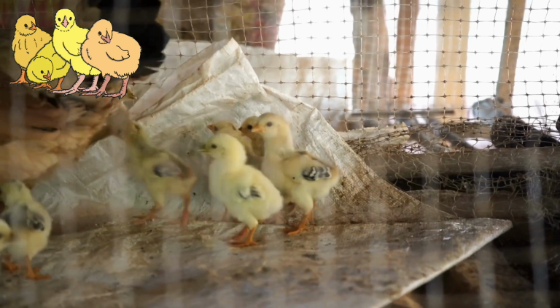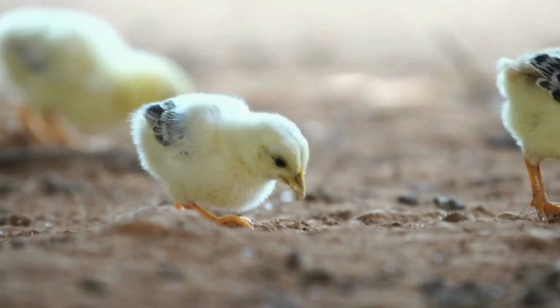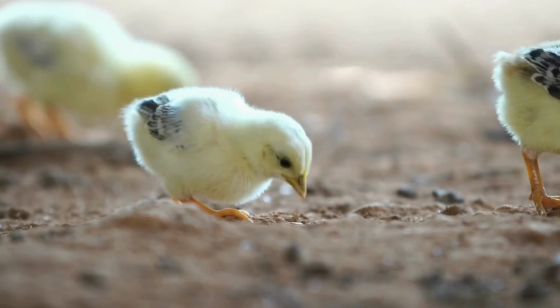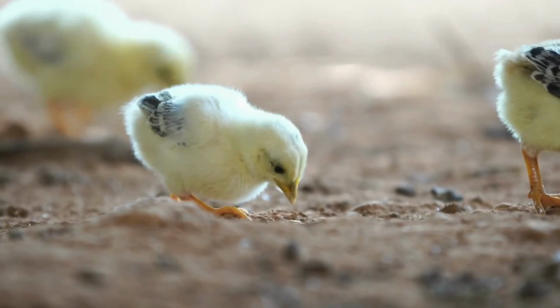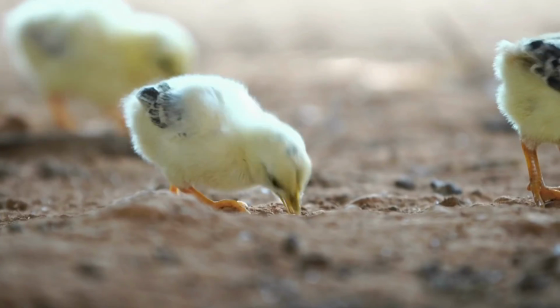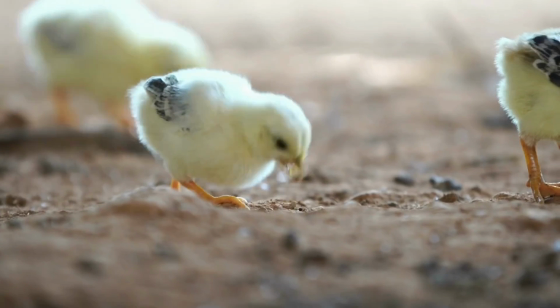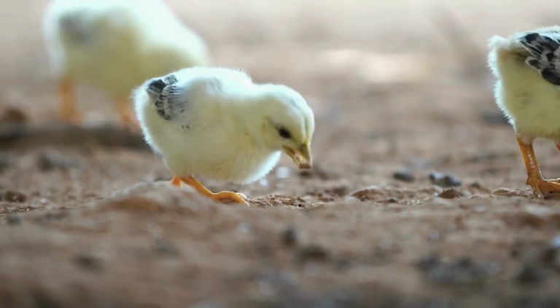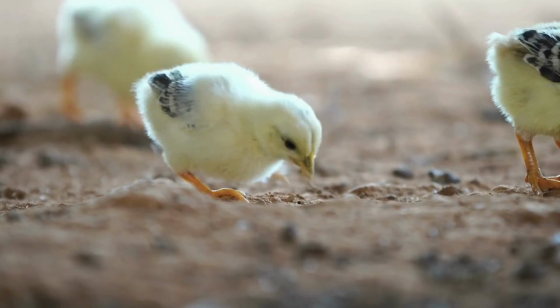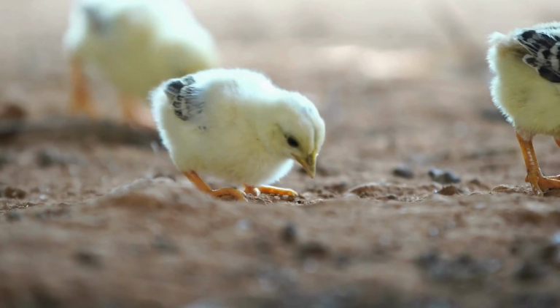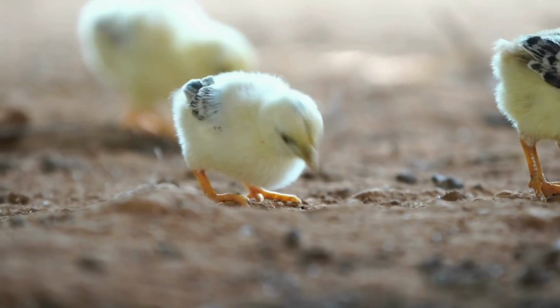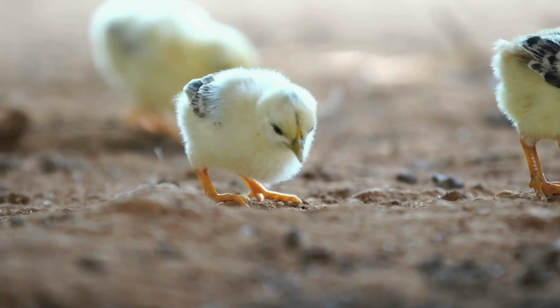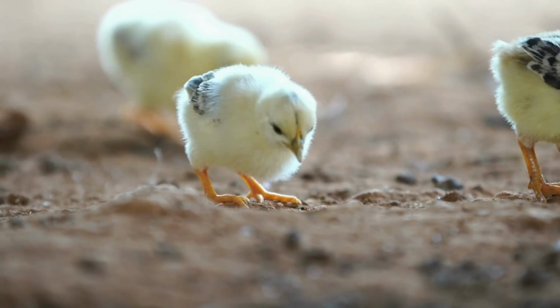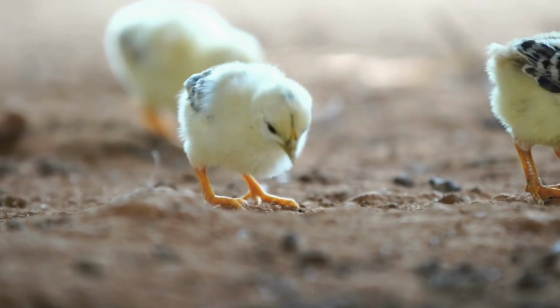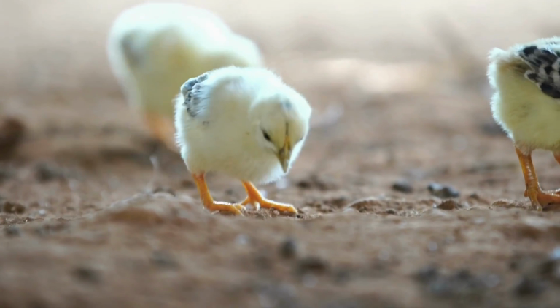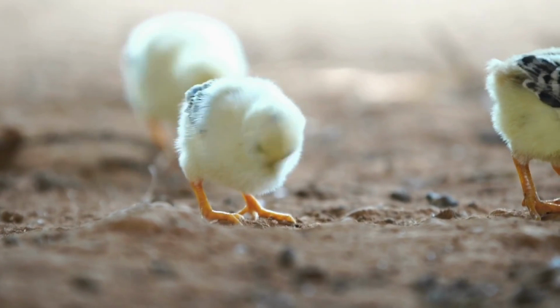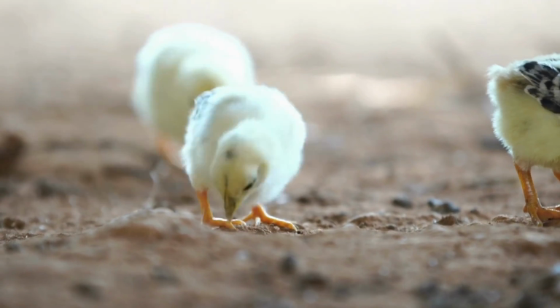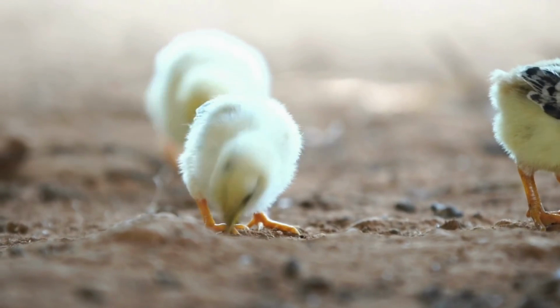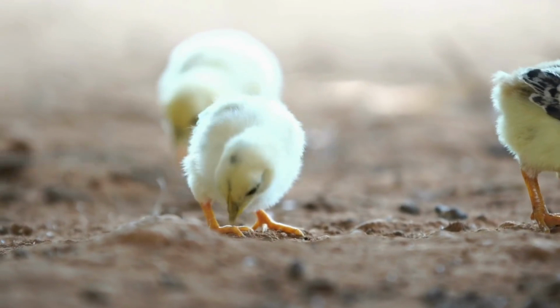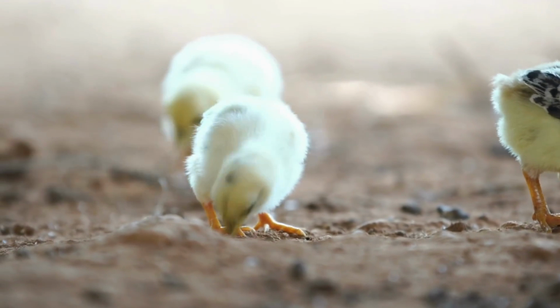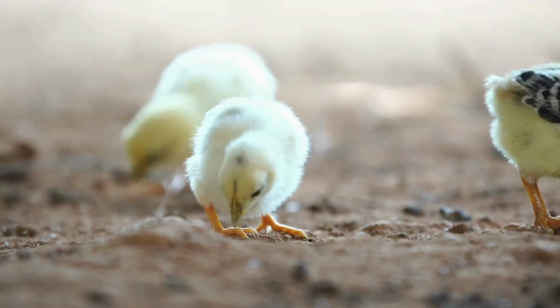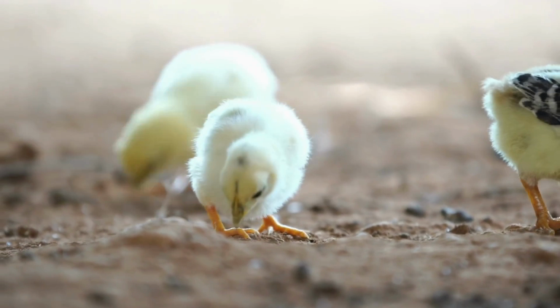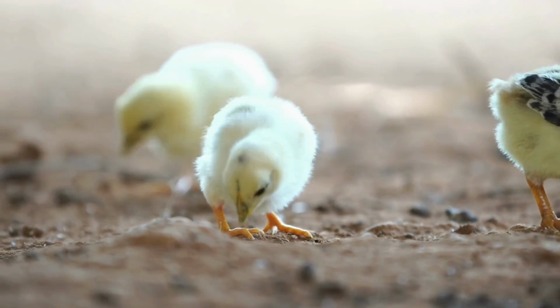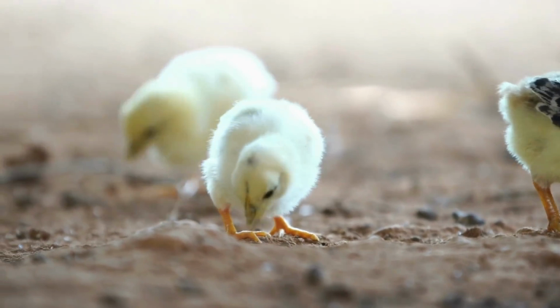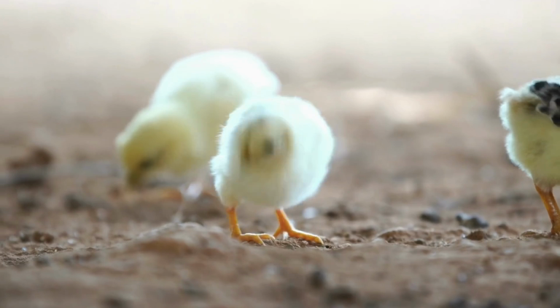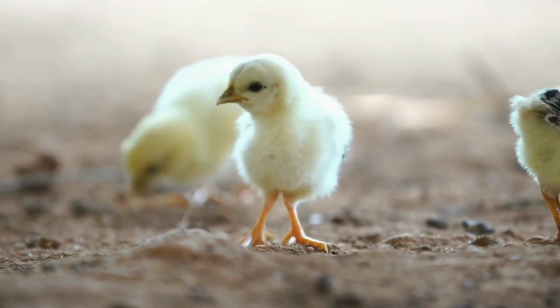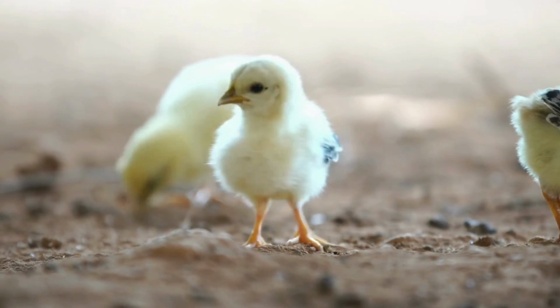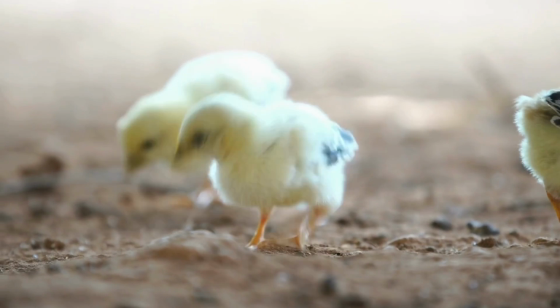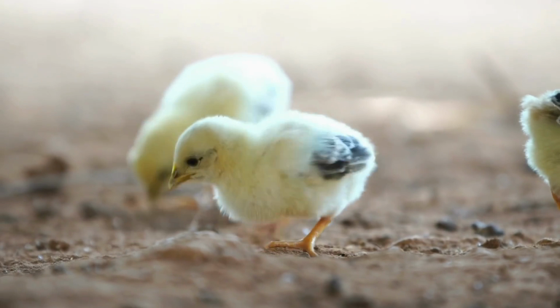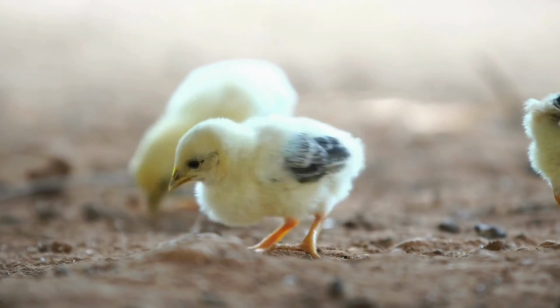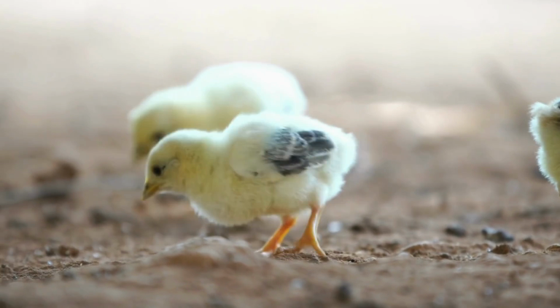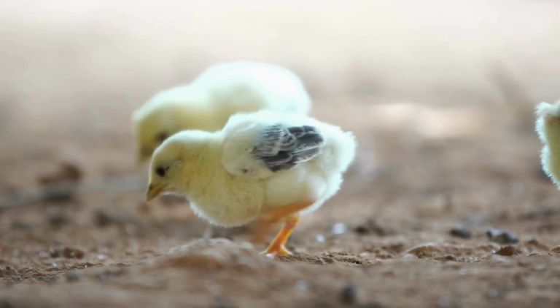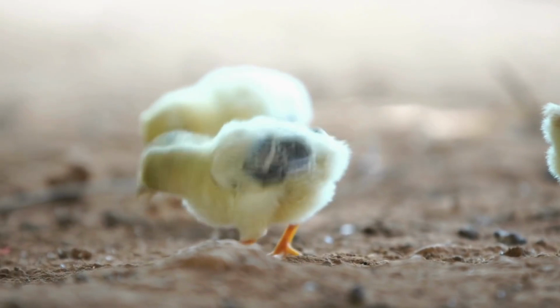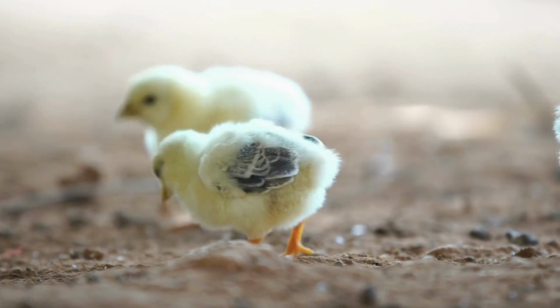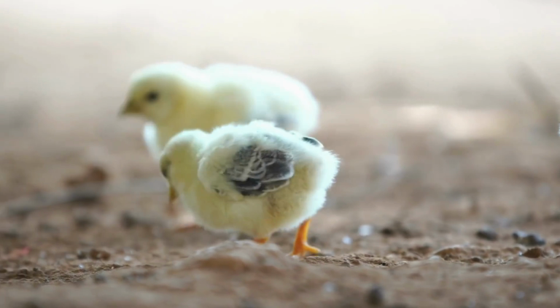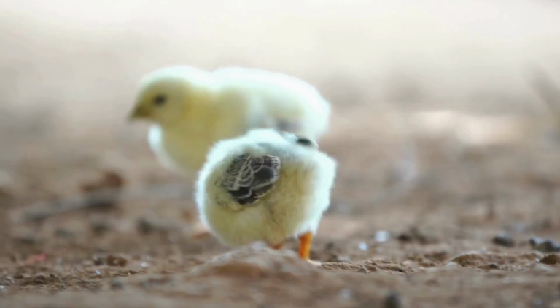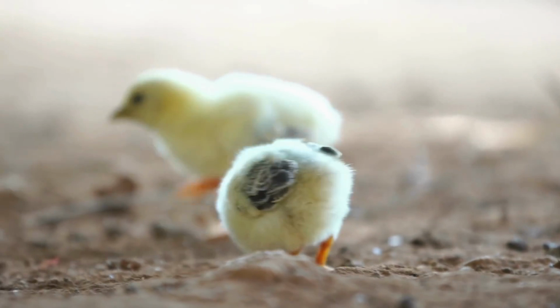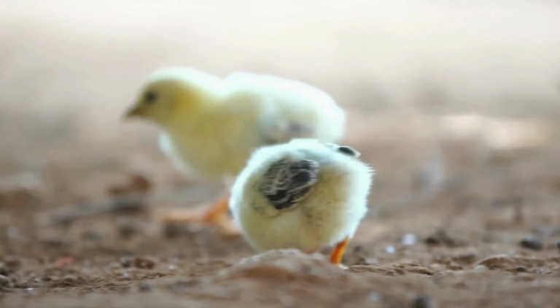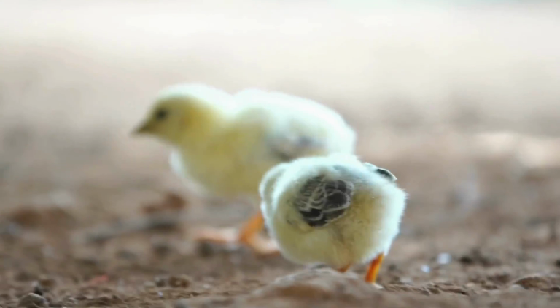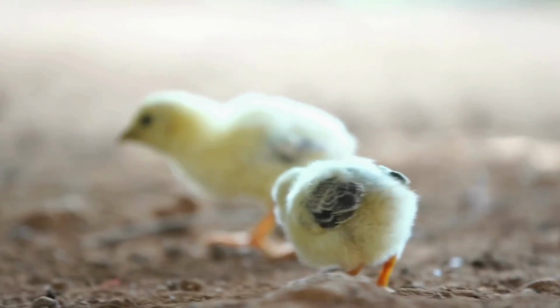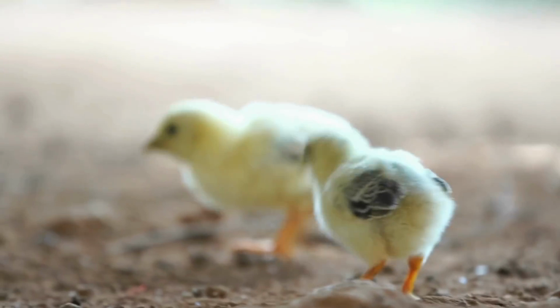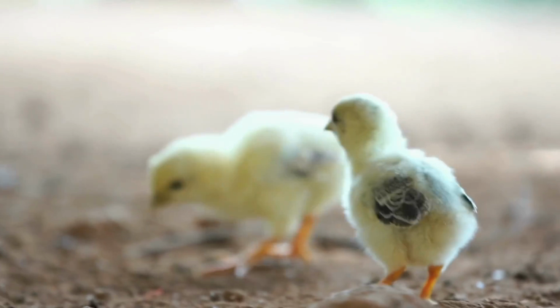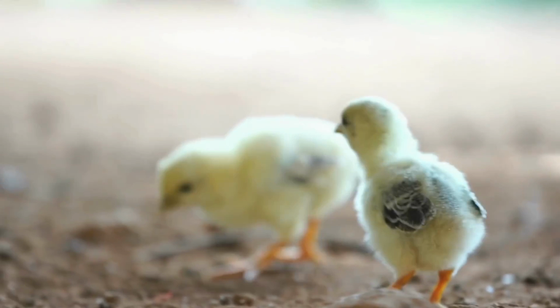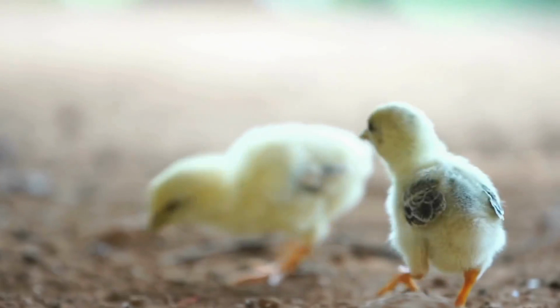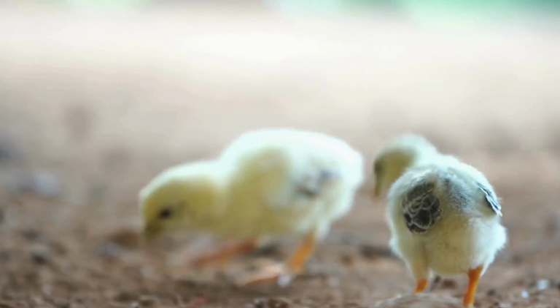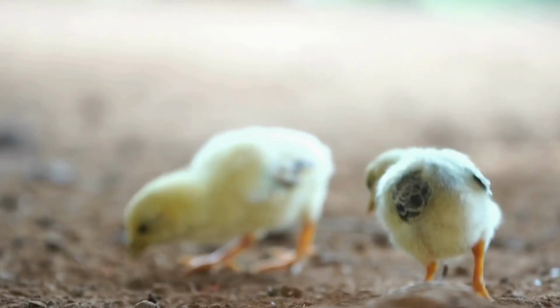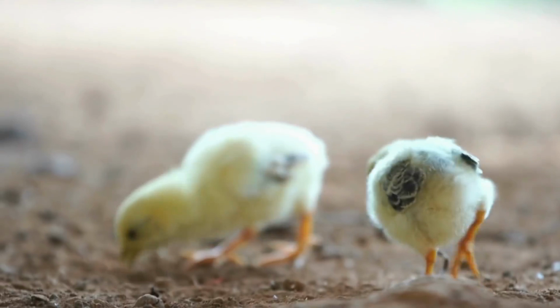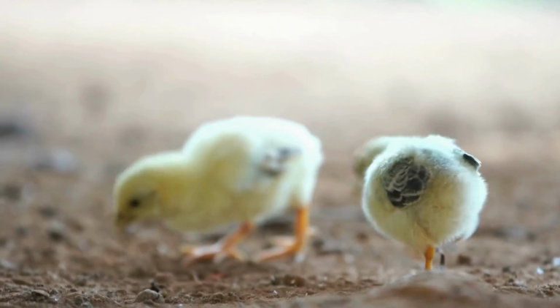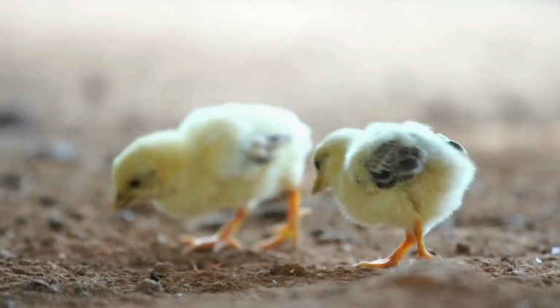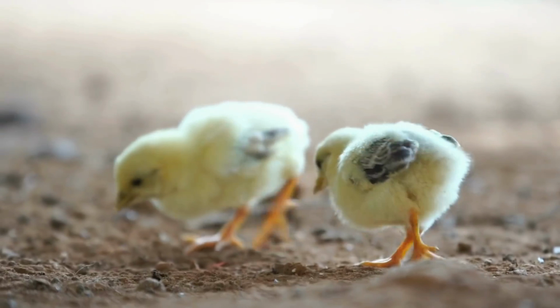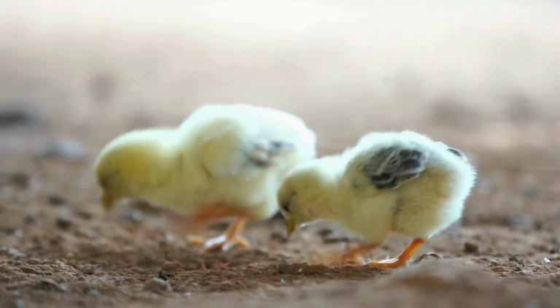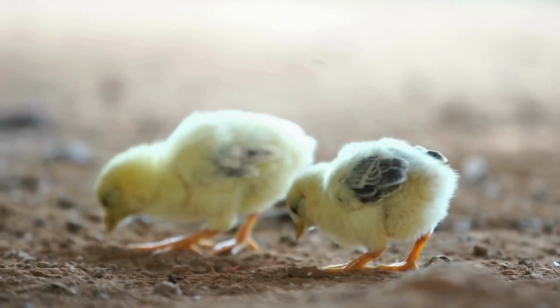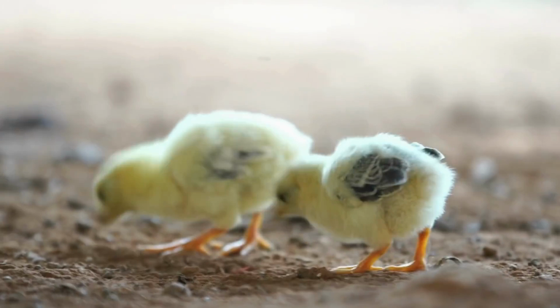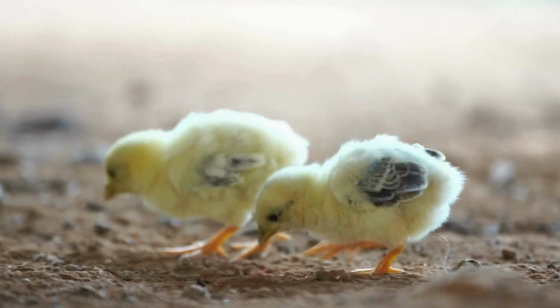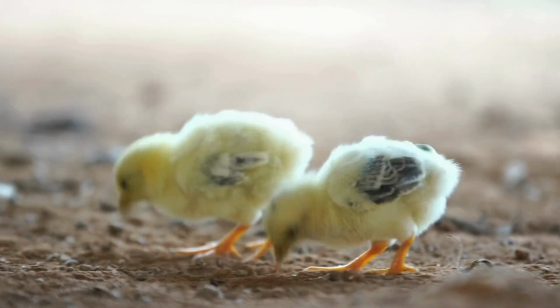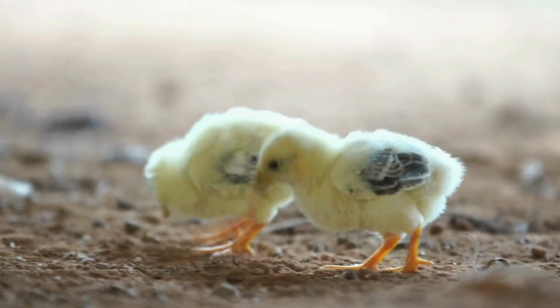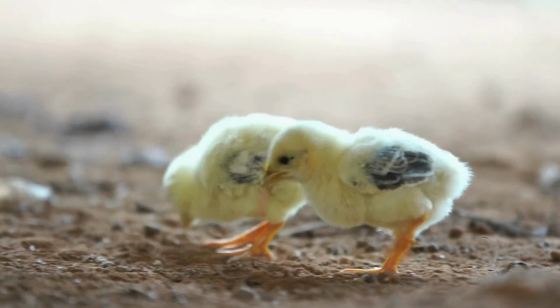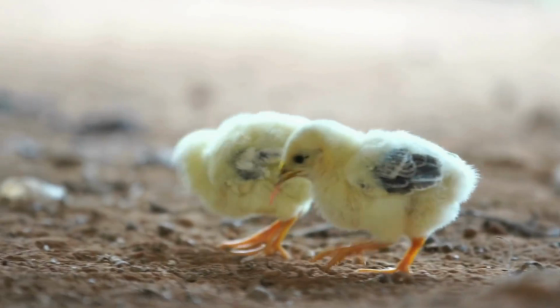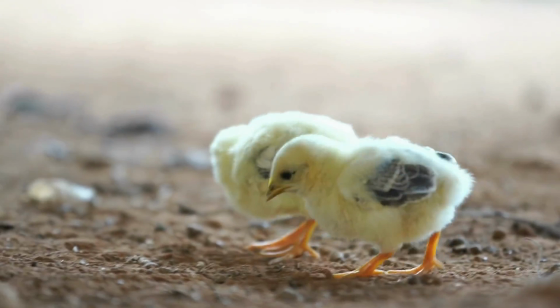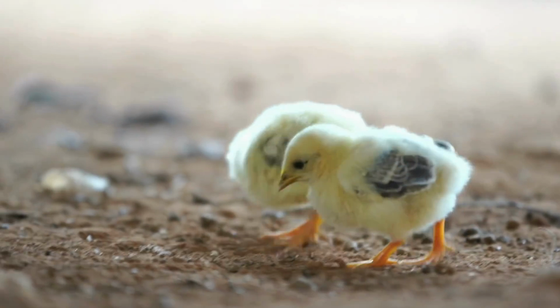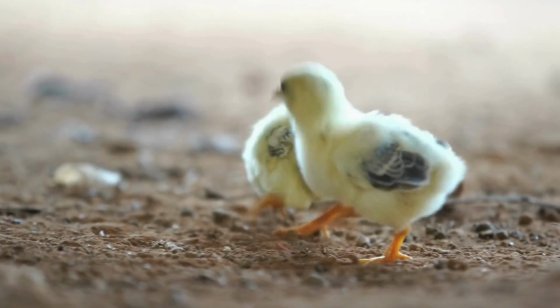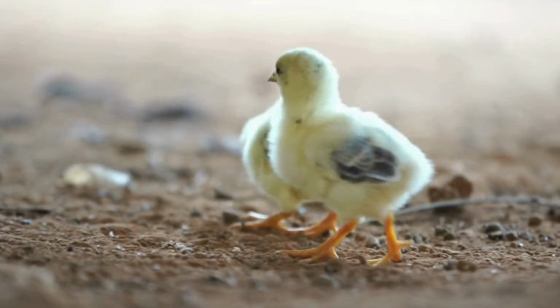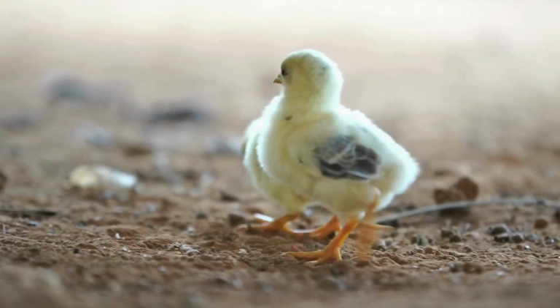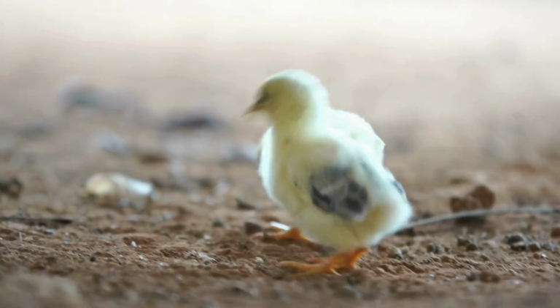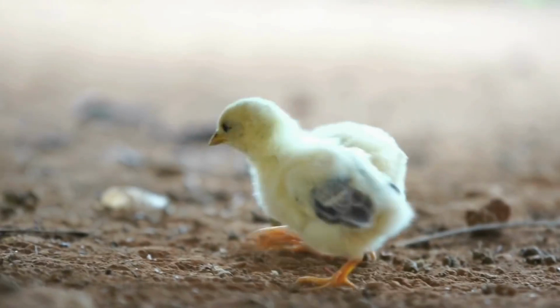As the chicks grow, they start to develop feathers. These feathers help them stay warm and dry.